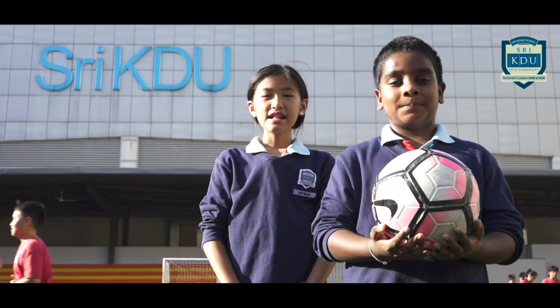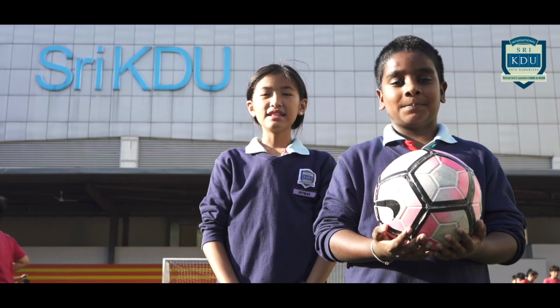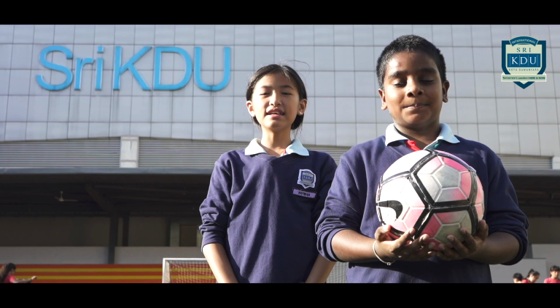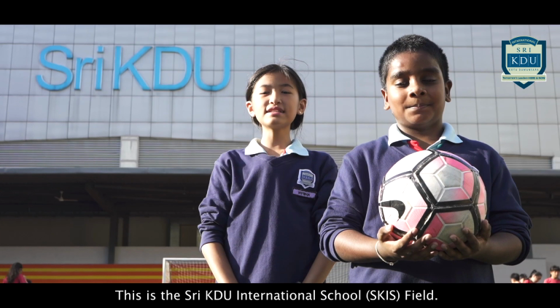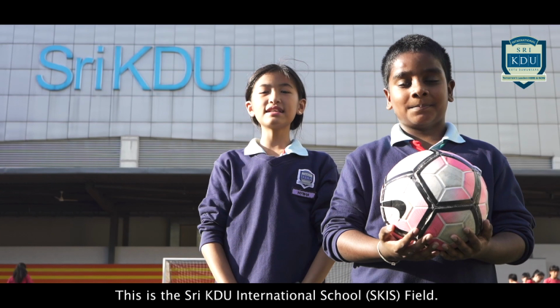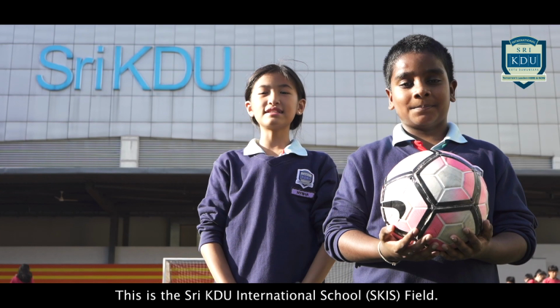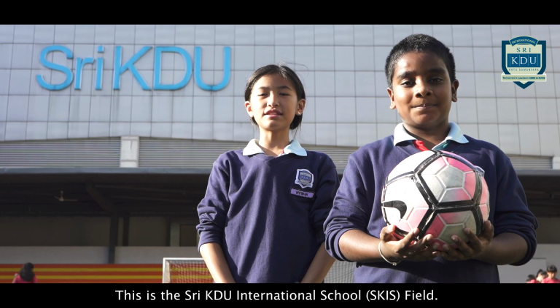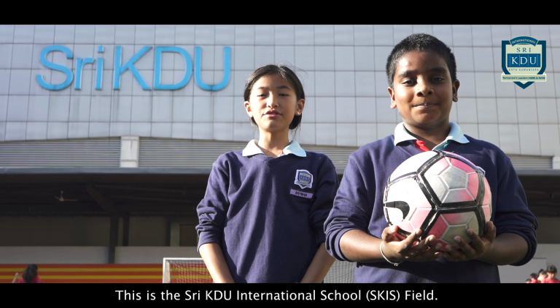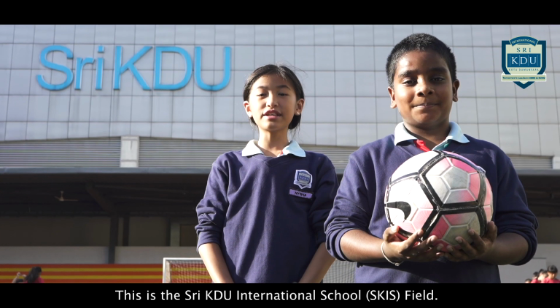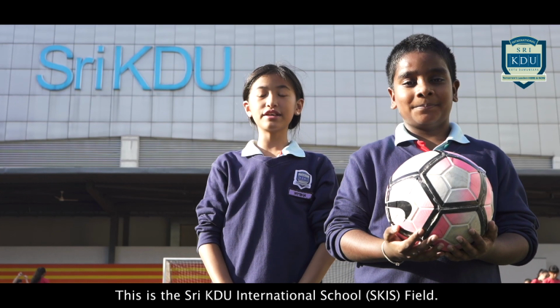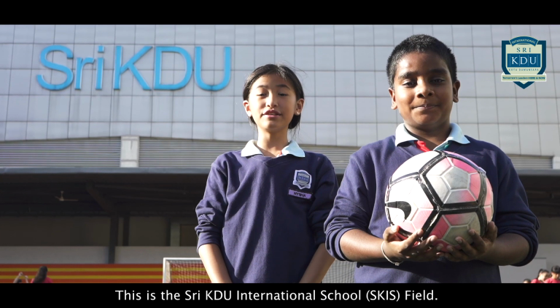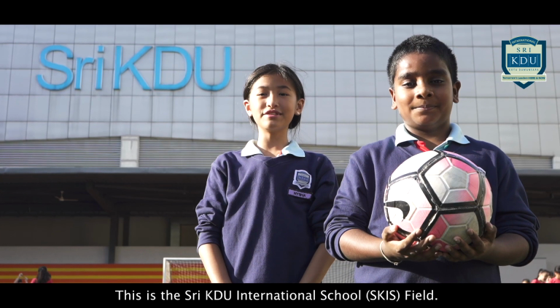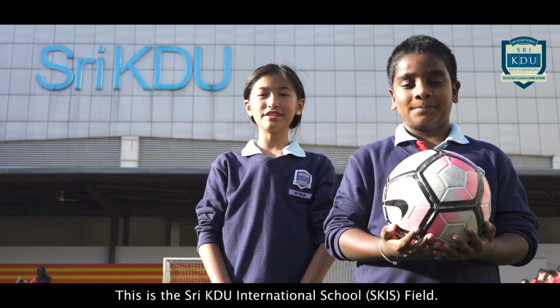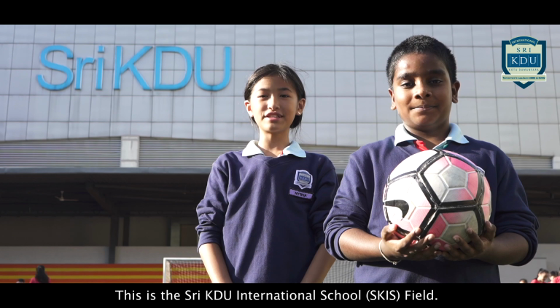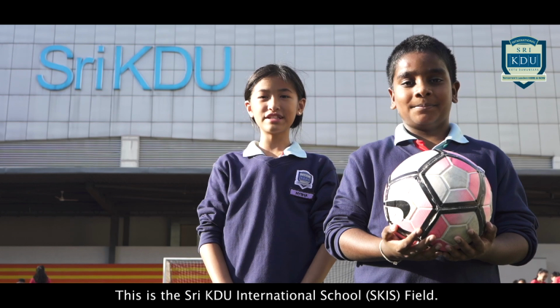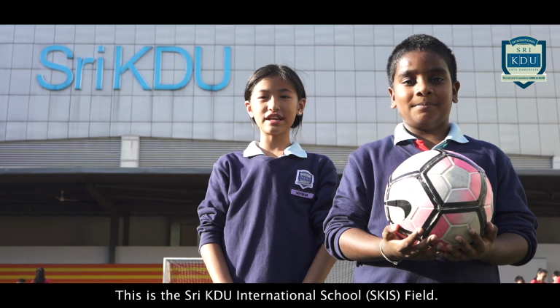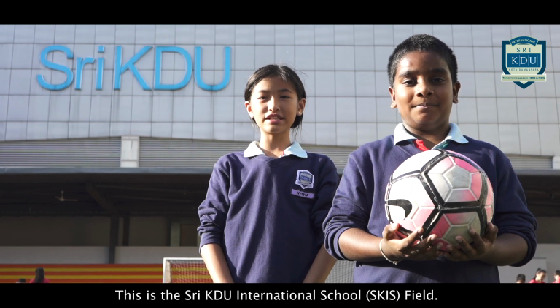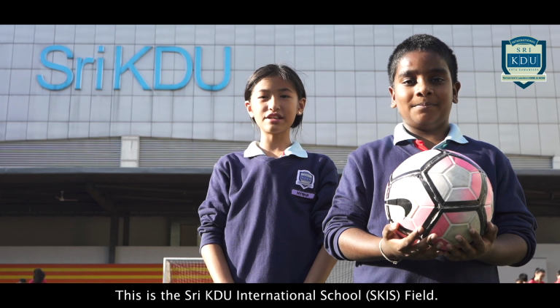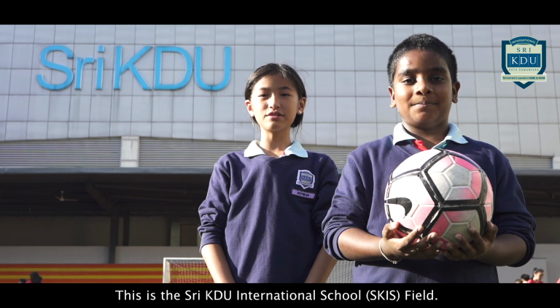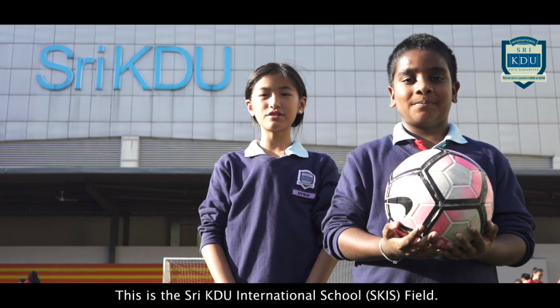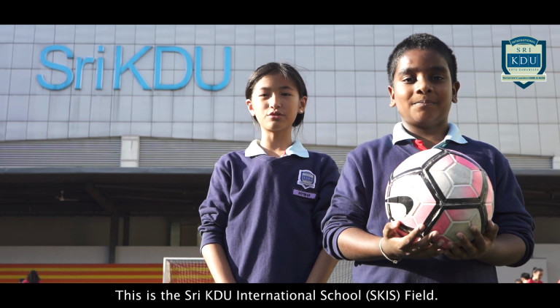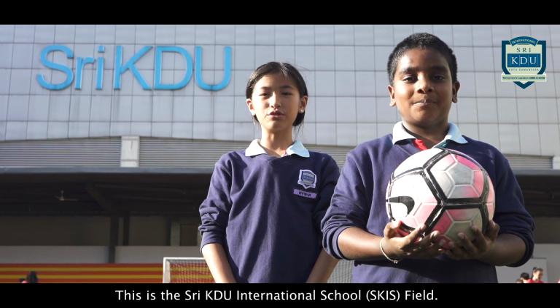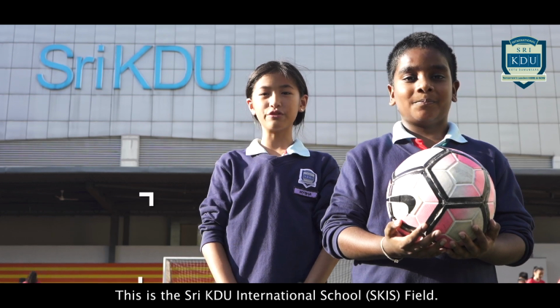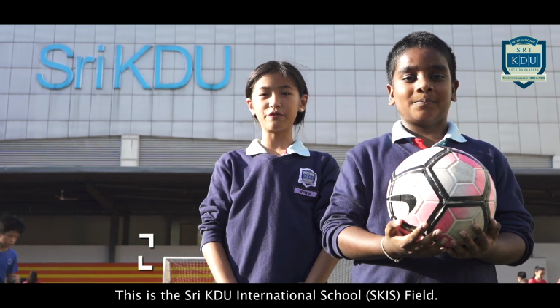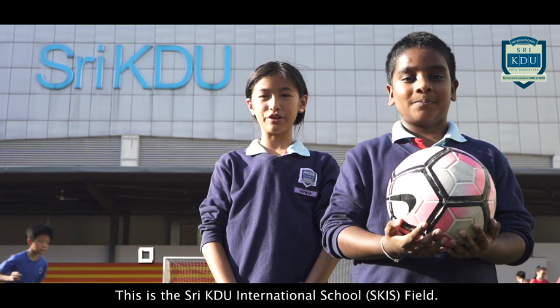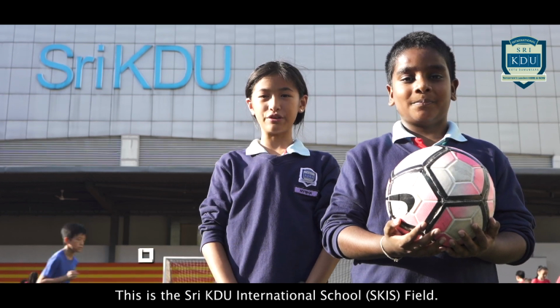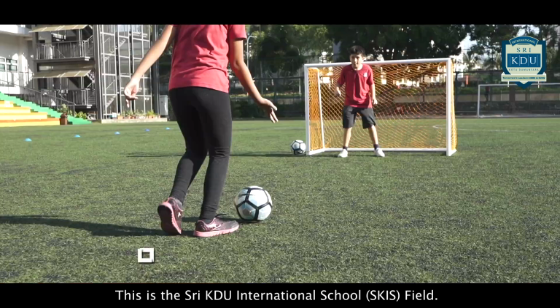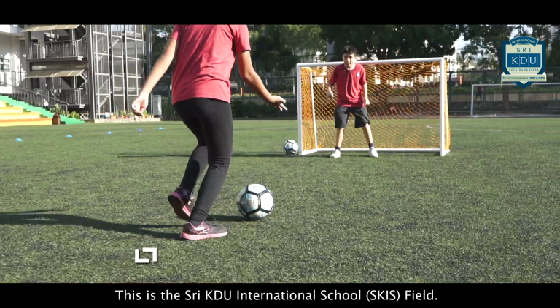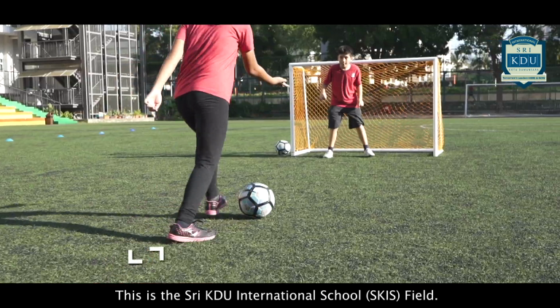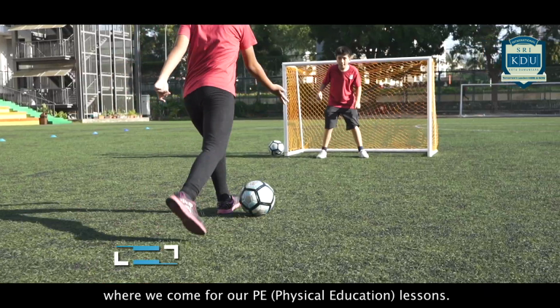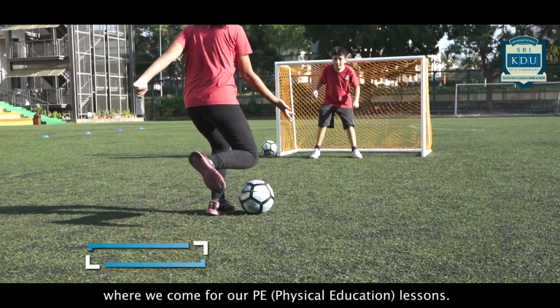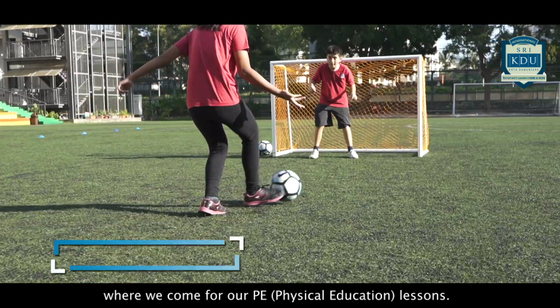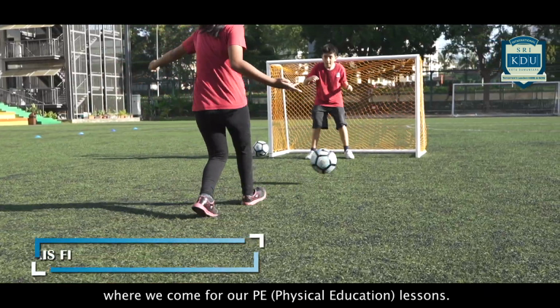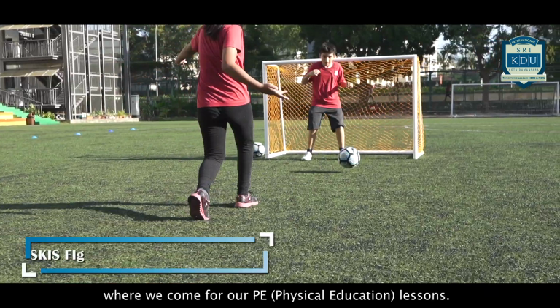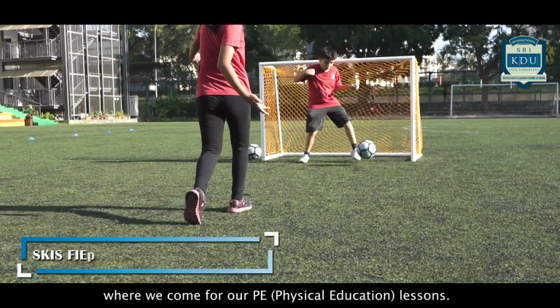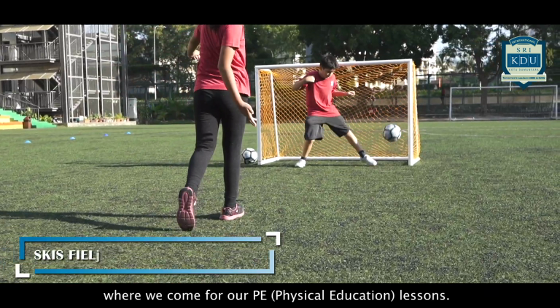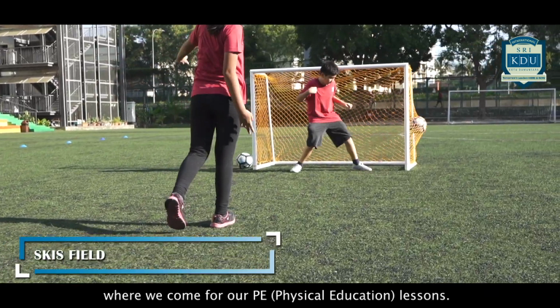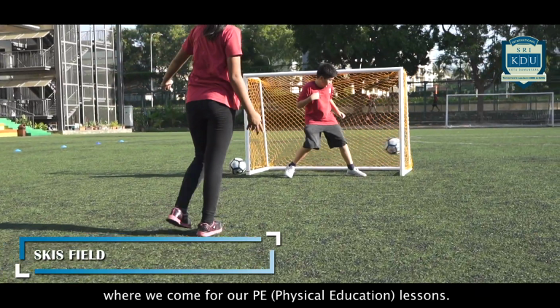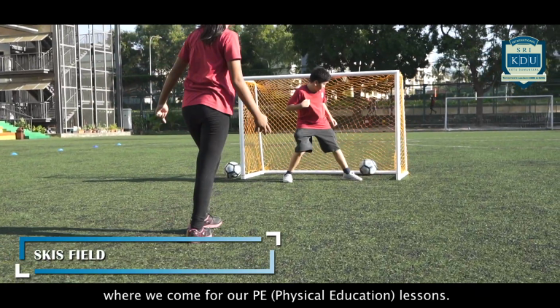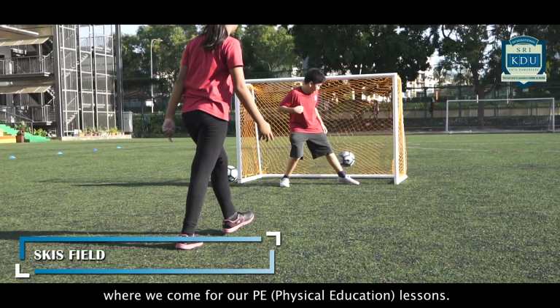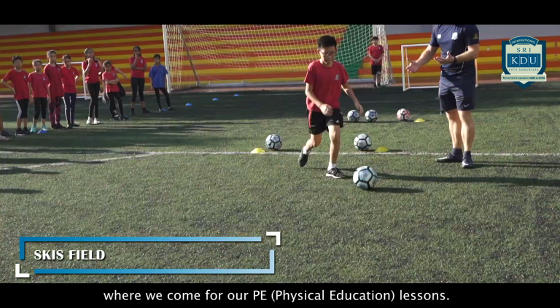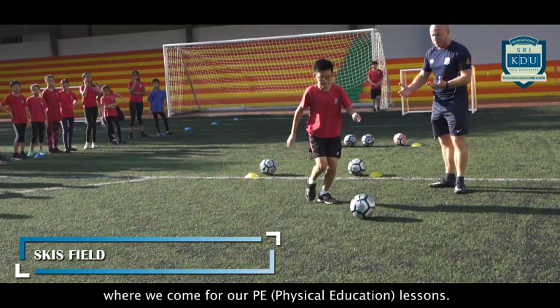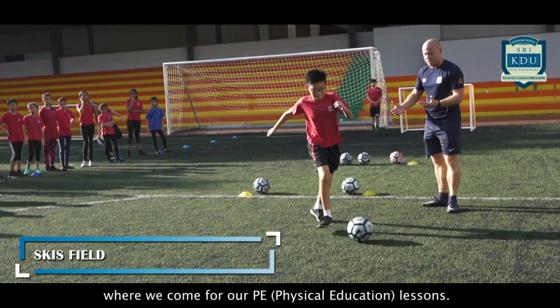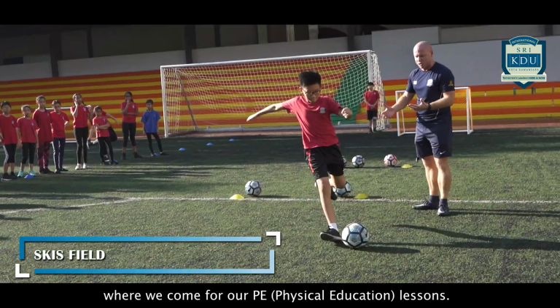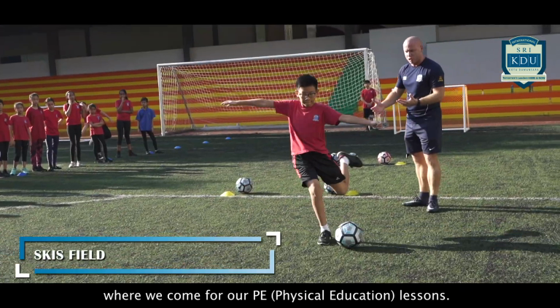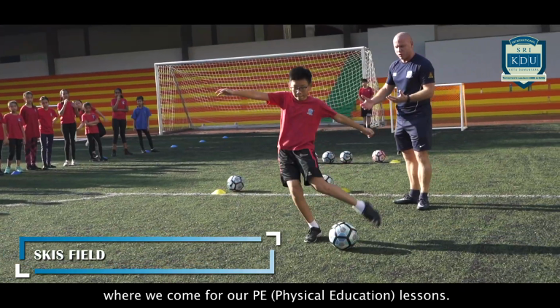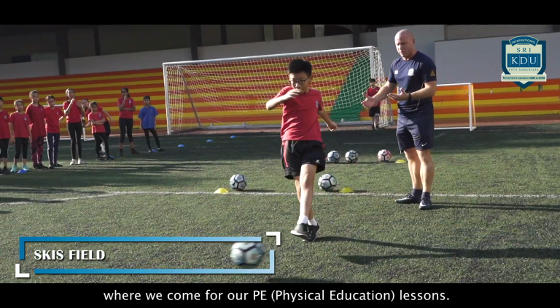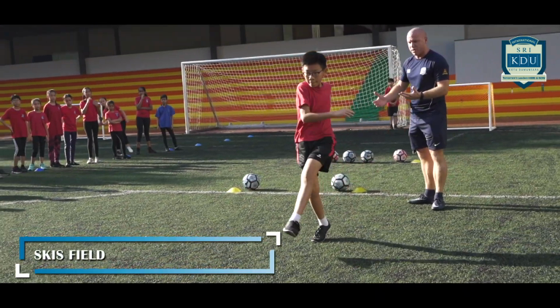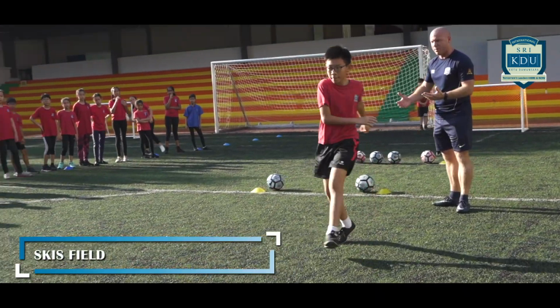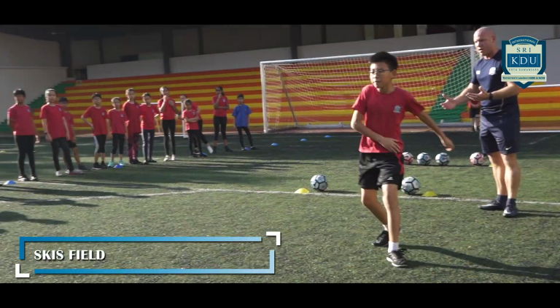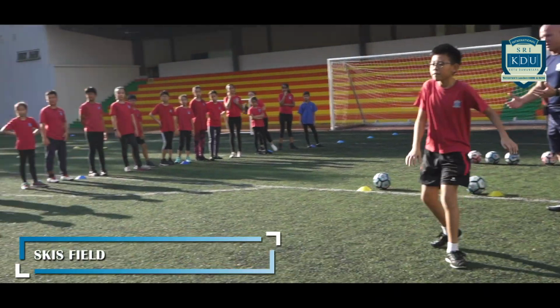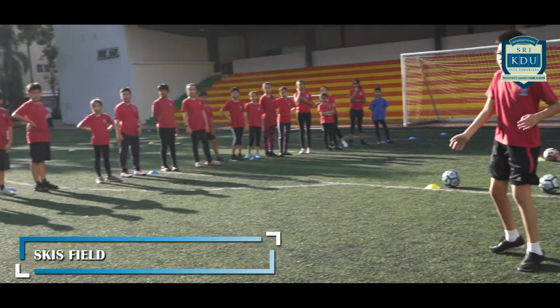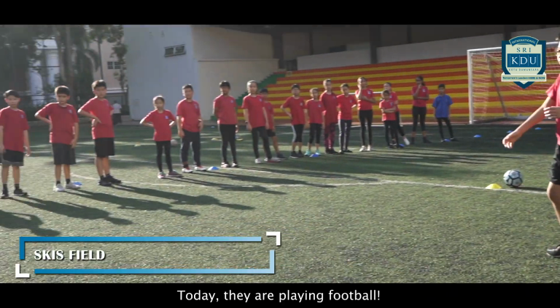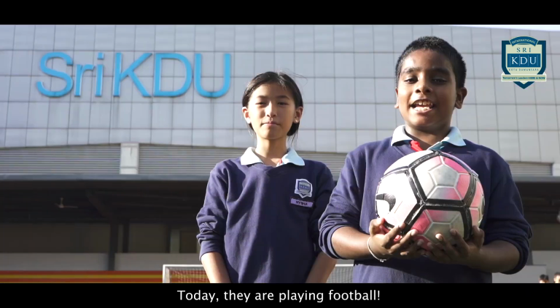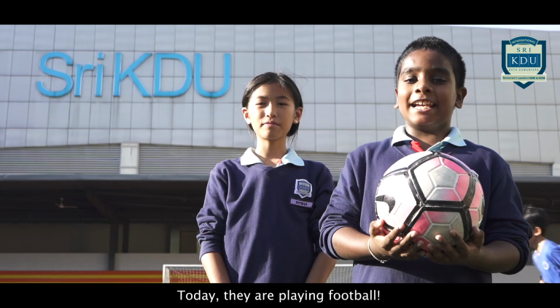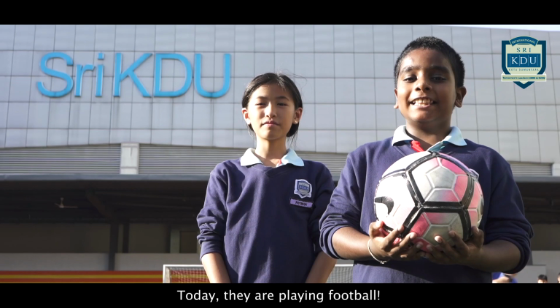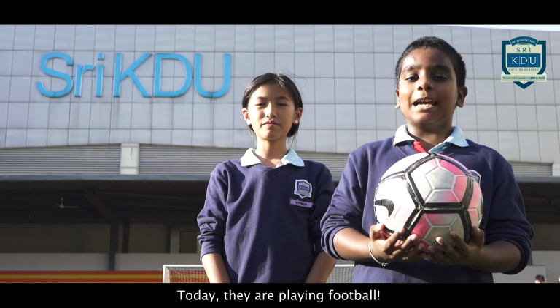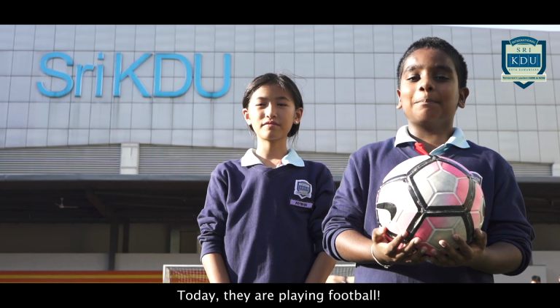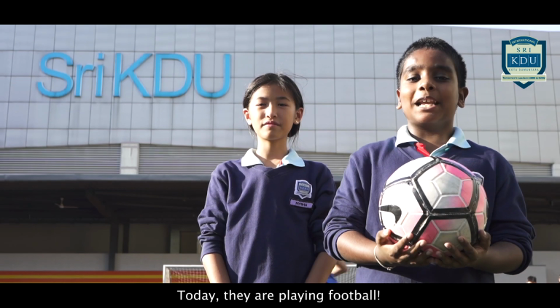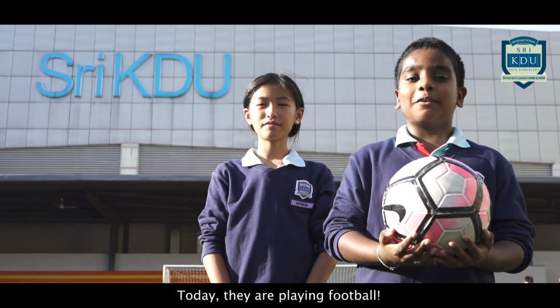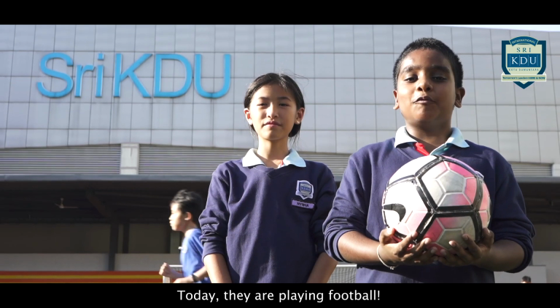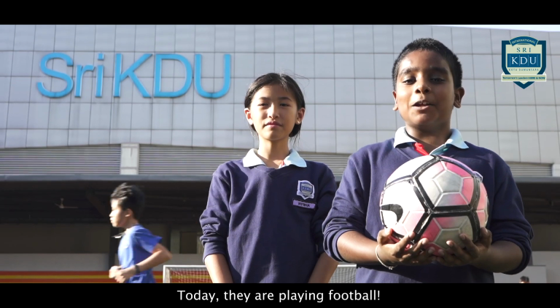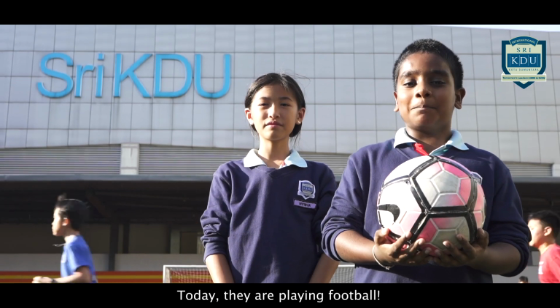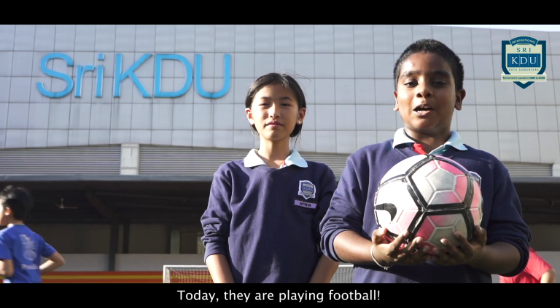This is the Sri Kiddu International School field where we come for our PE lessons. Today we are playing football.